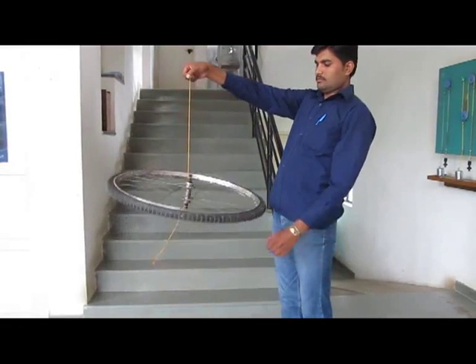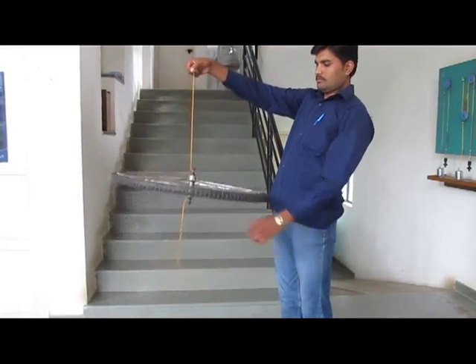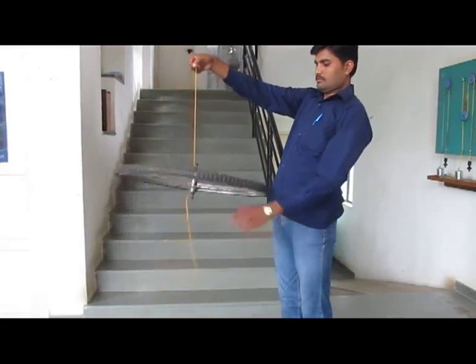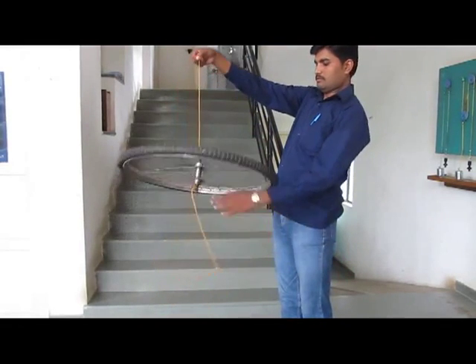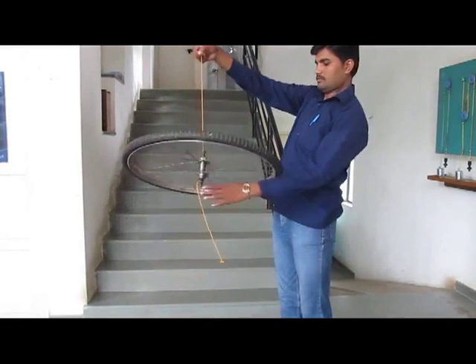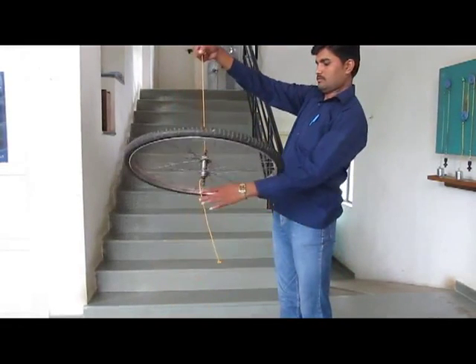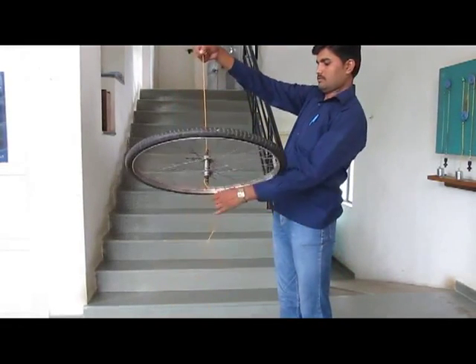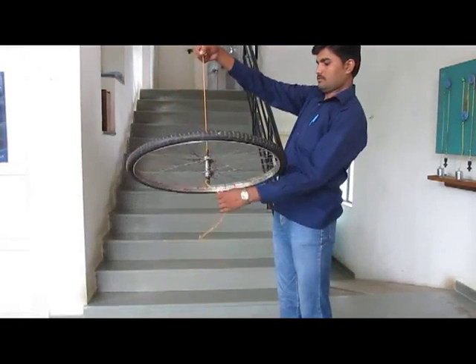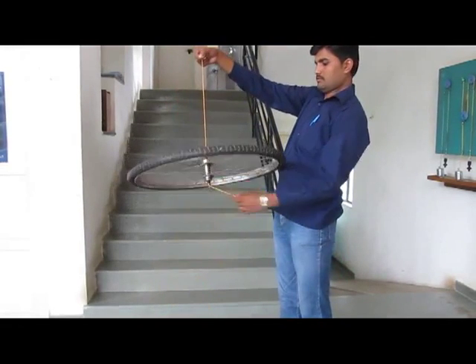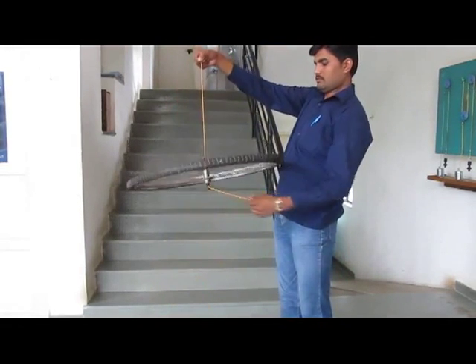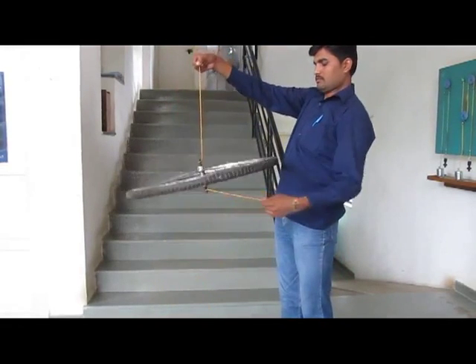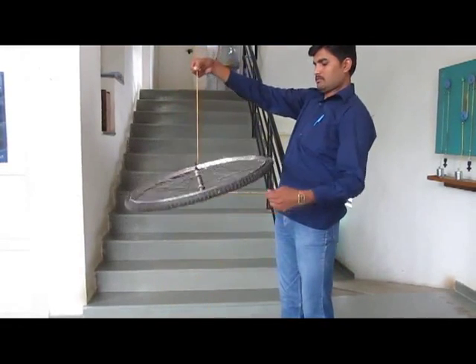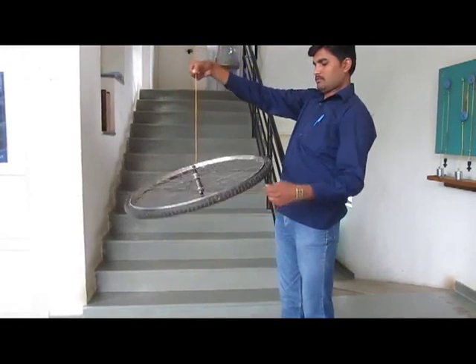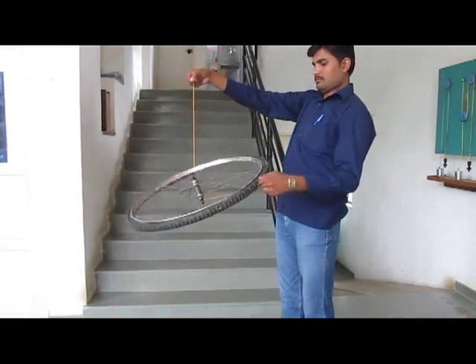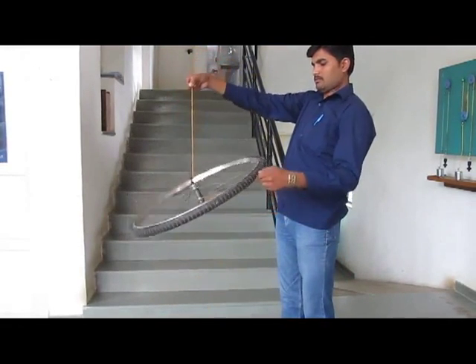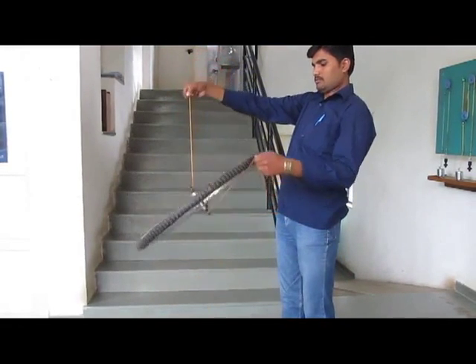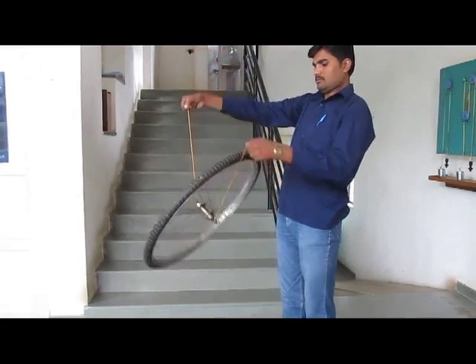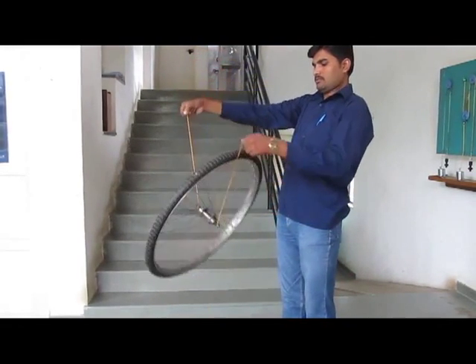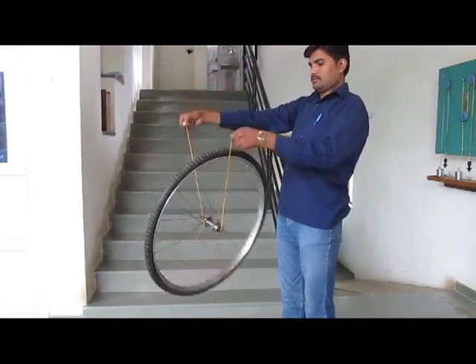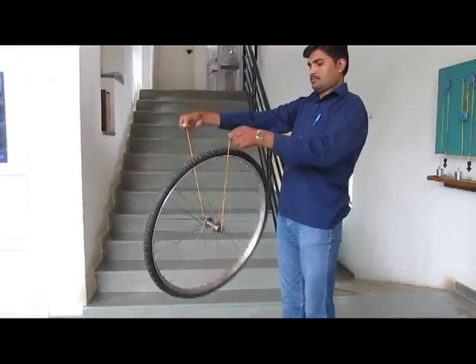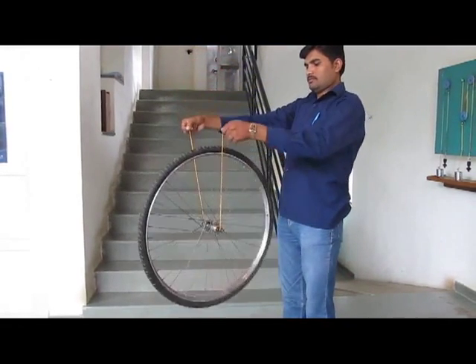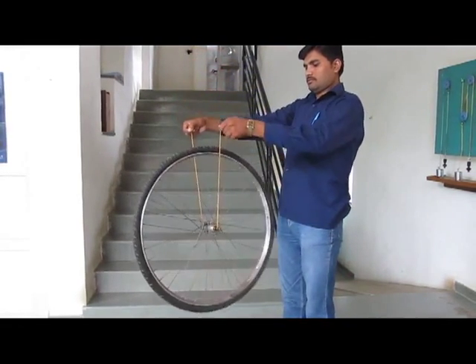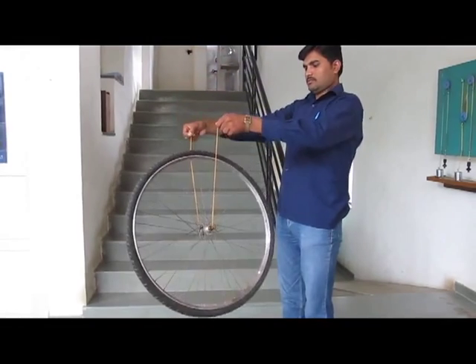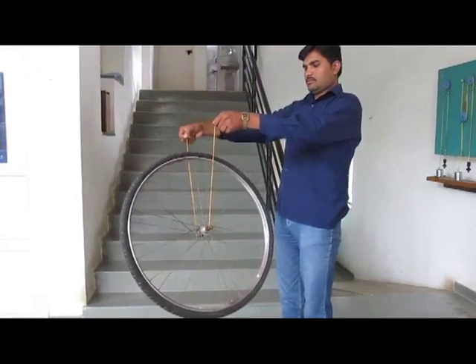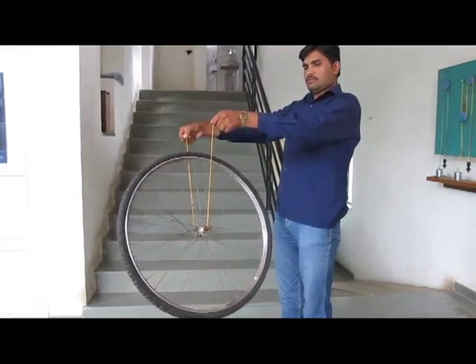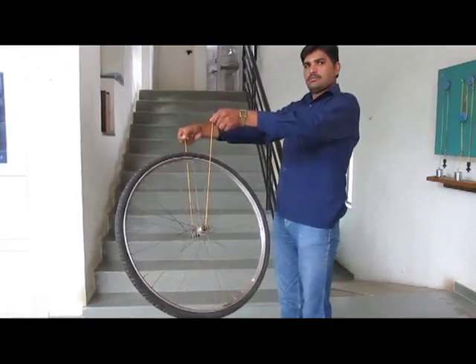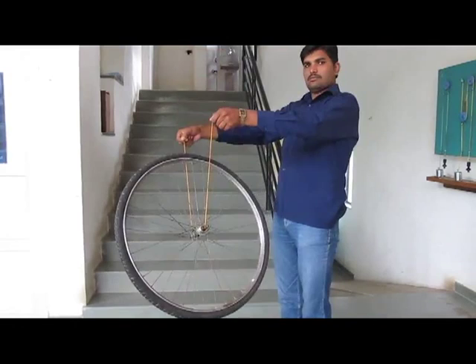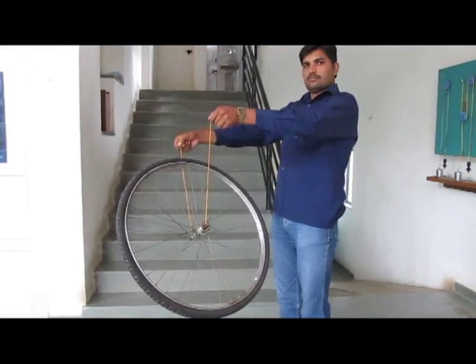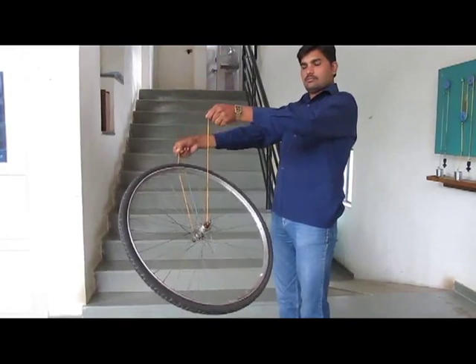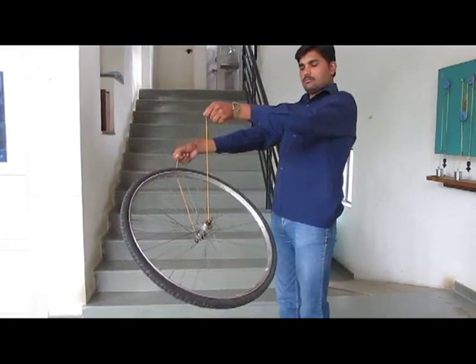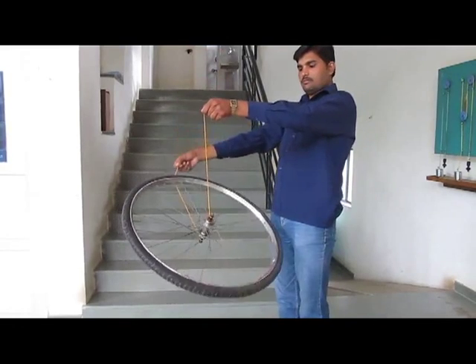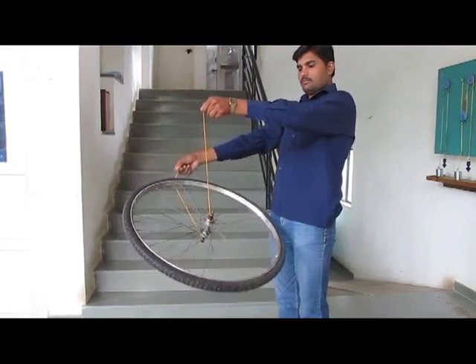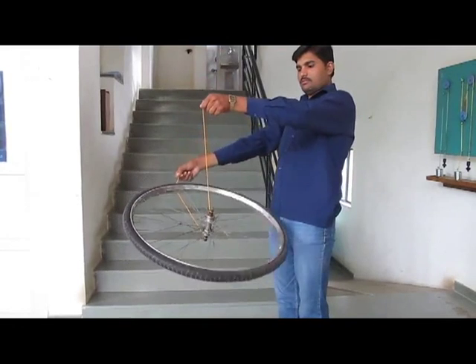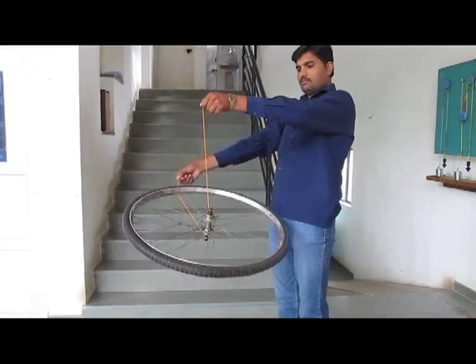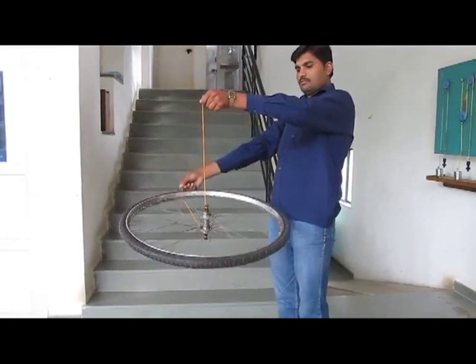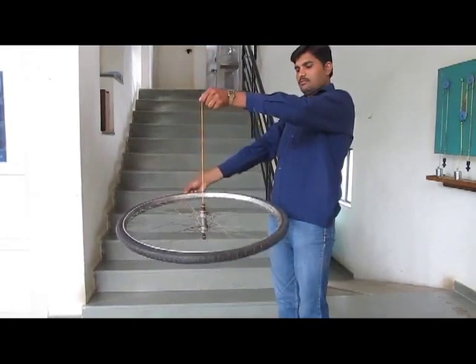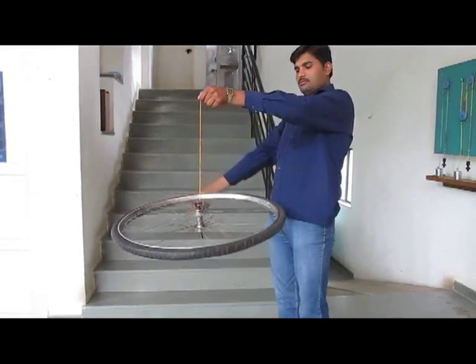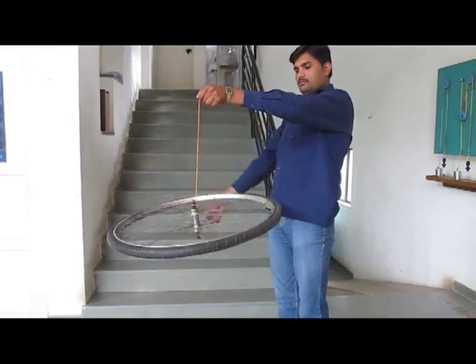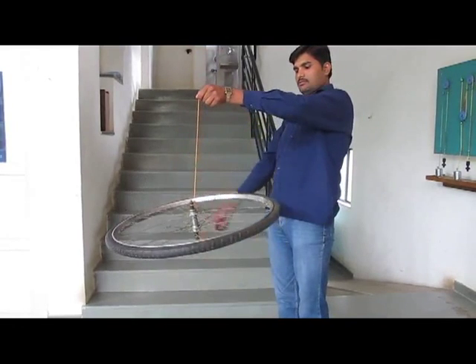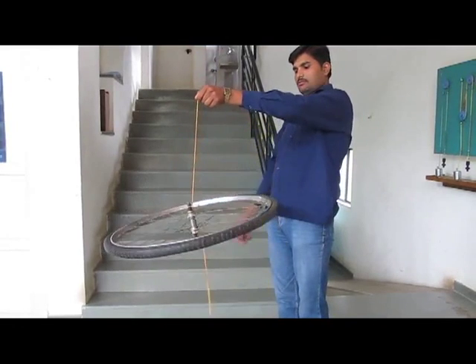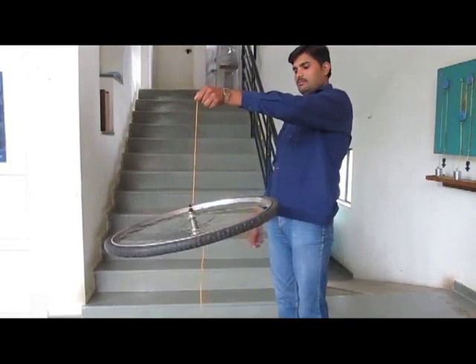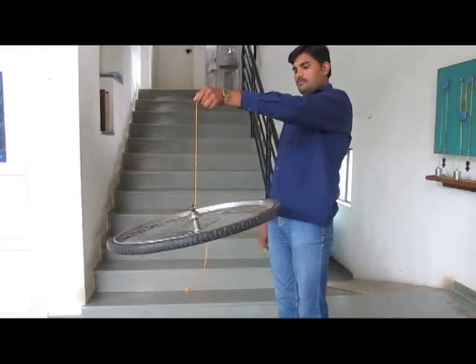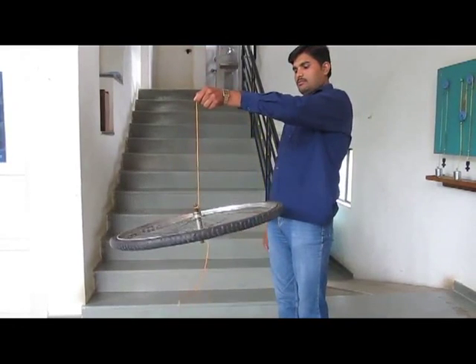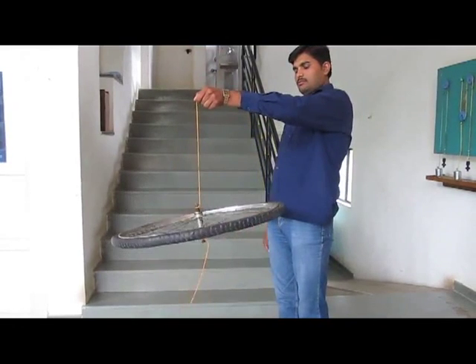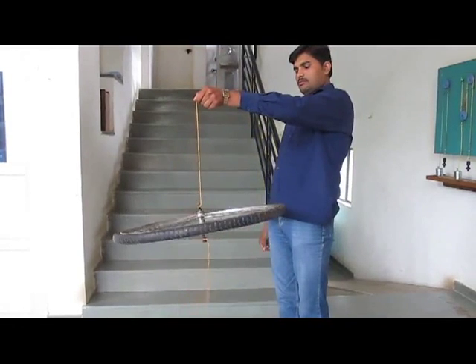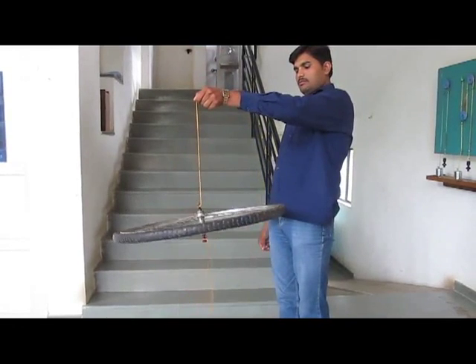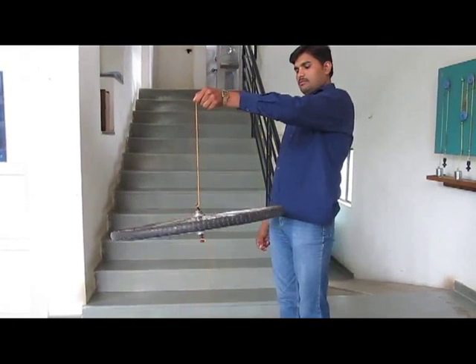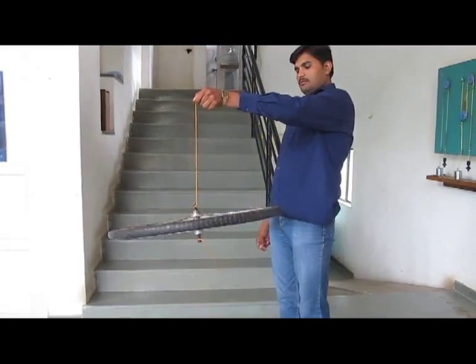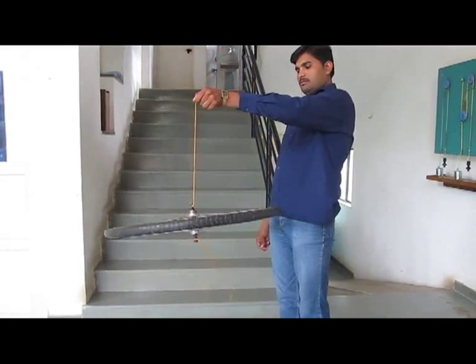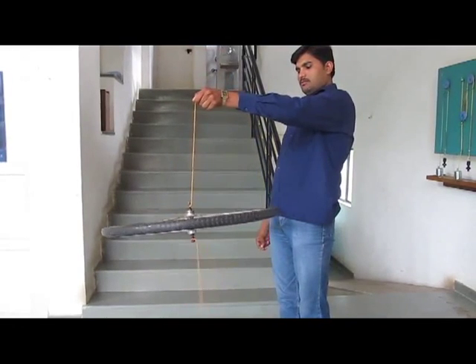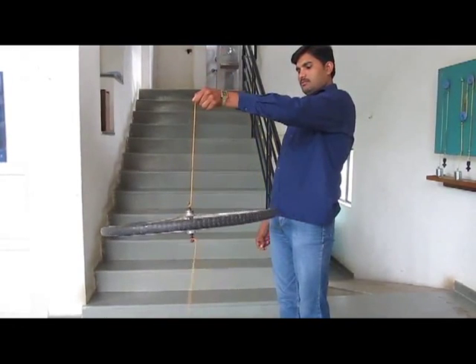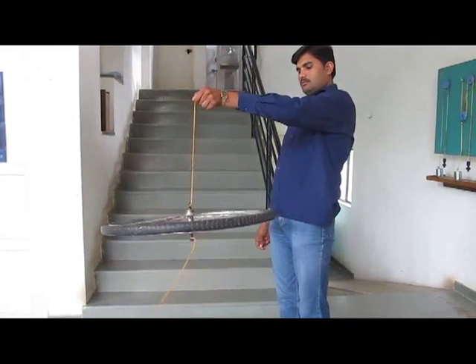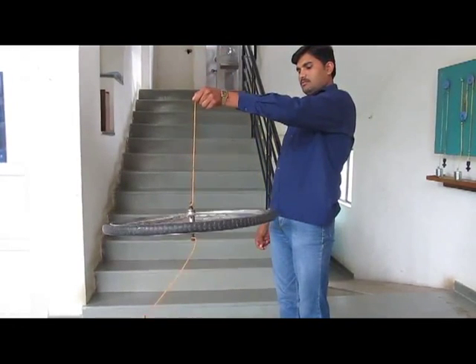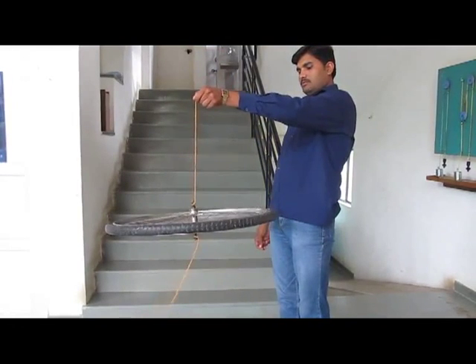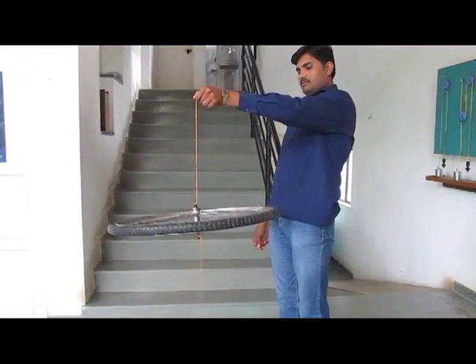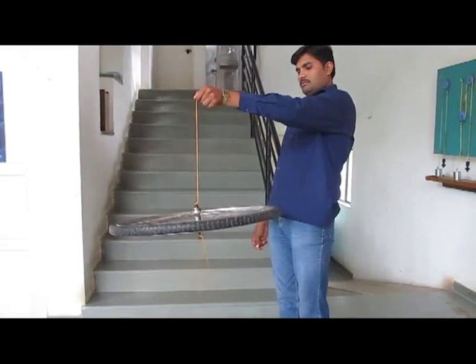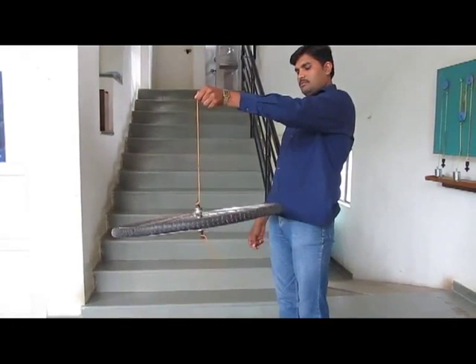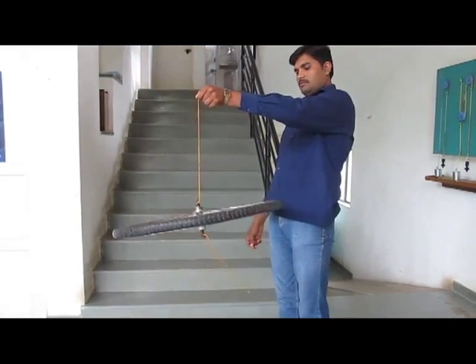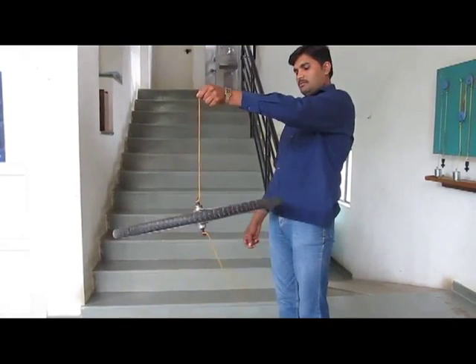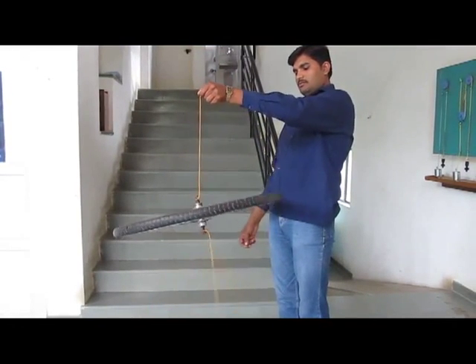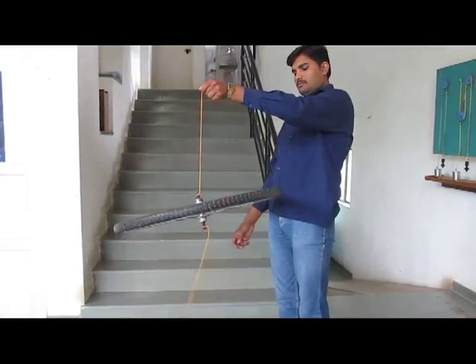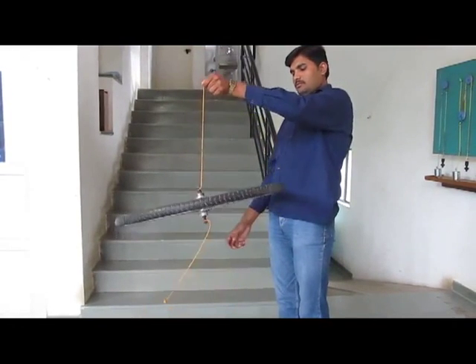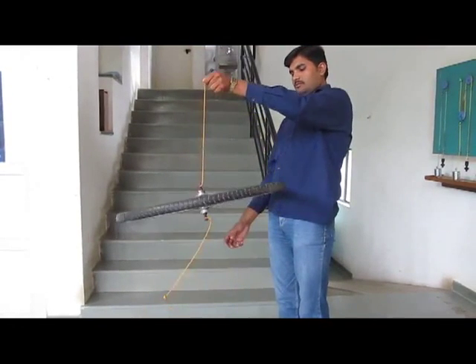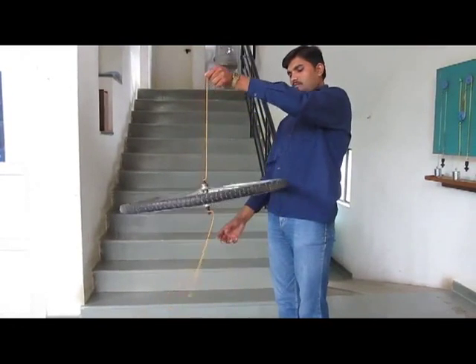the wheel becomes vertical and lies horizontal. If you hang it by the other thread, once again the wheel becomes horizontal.